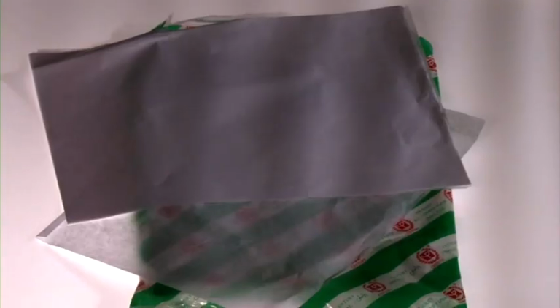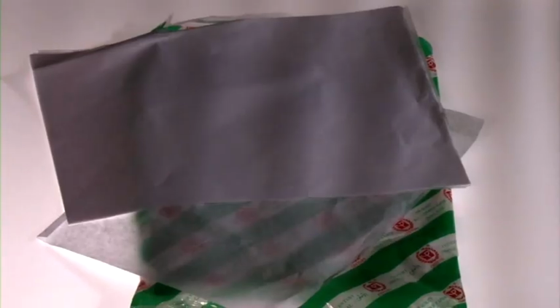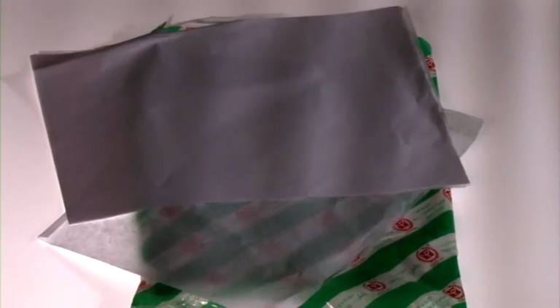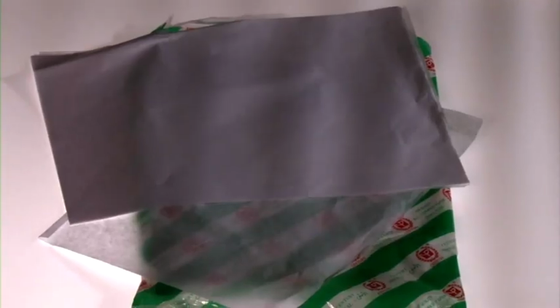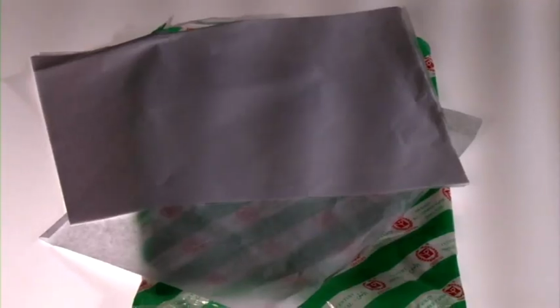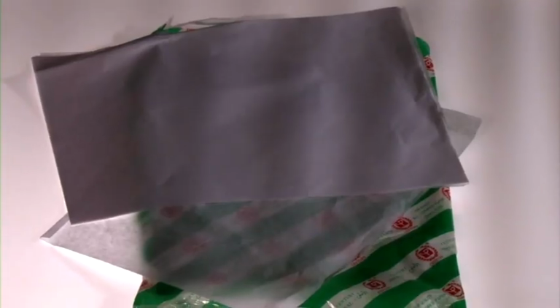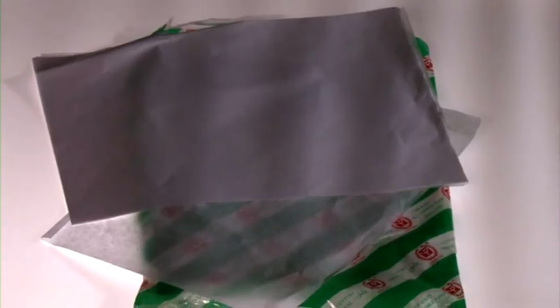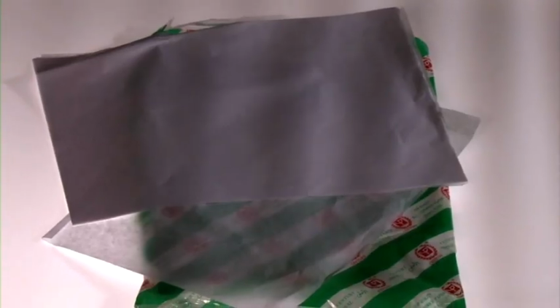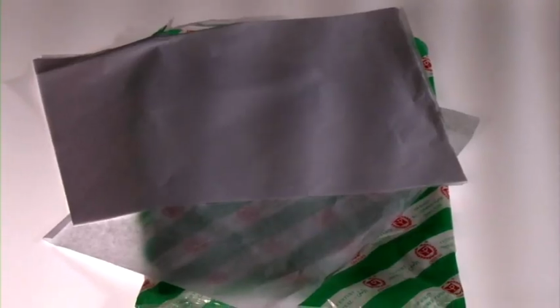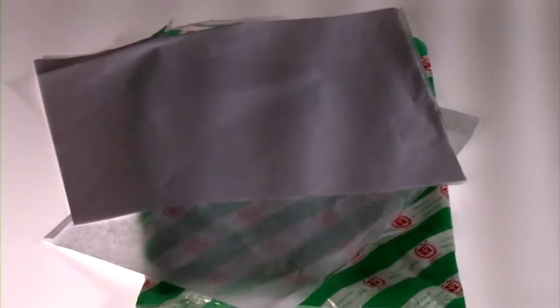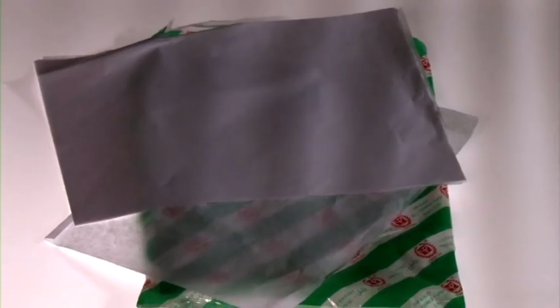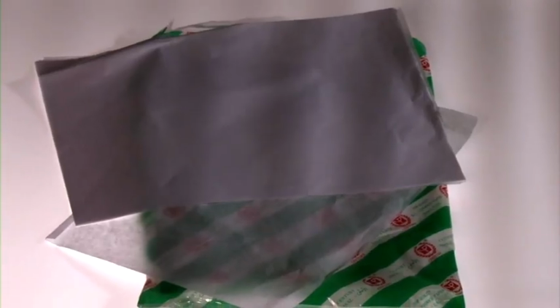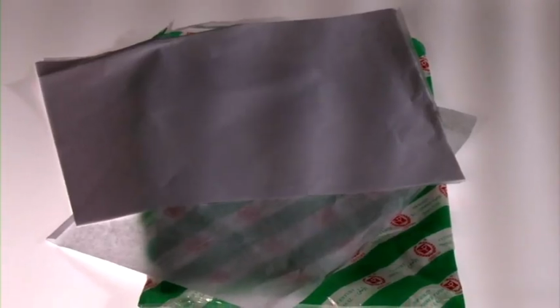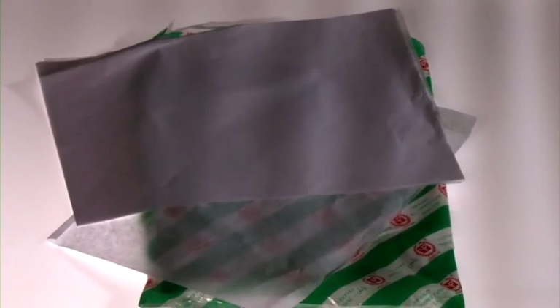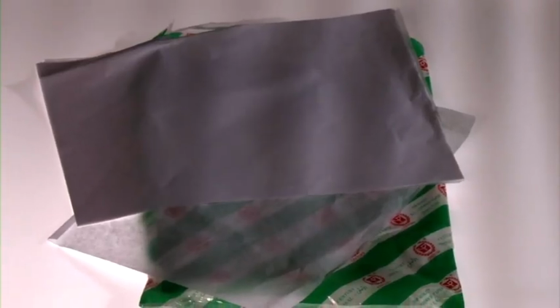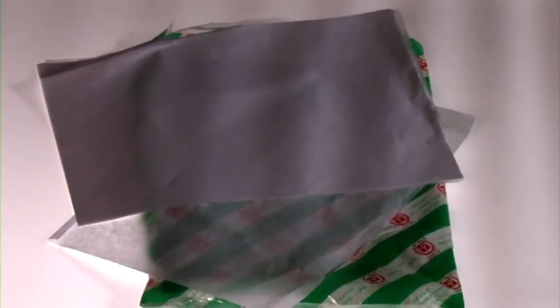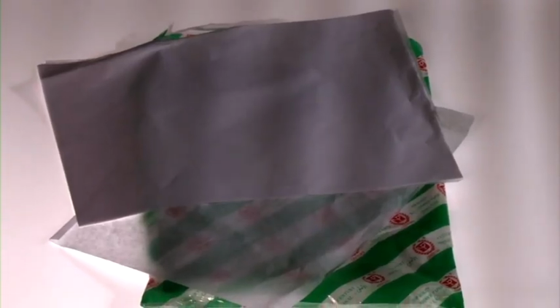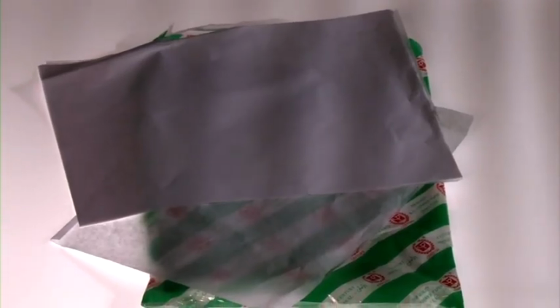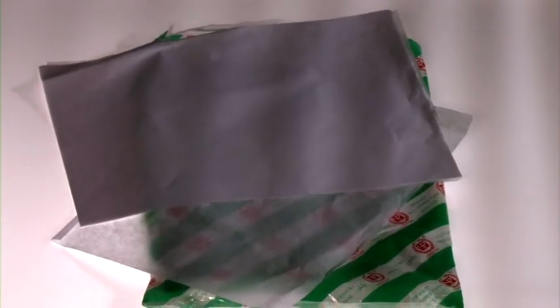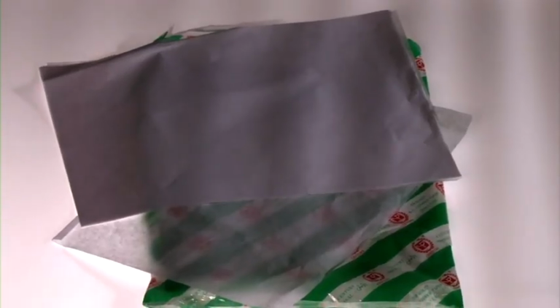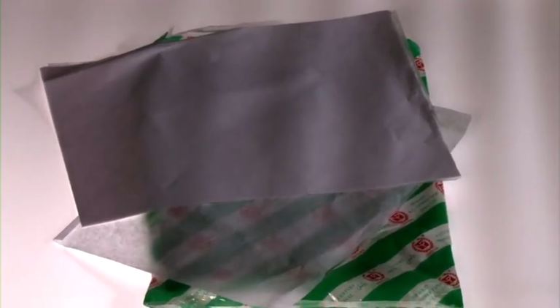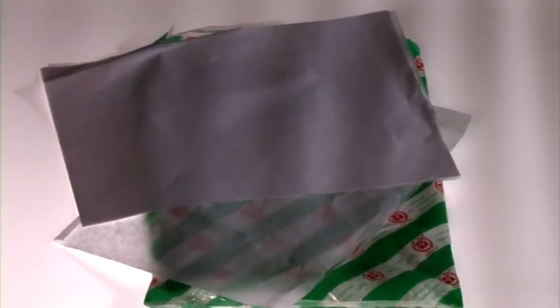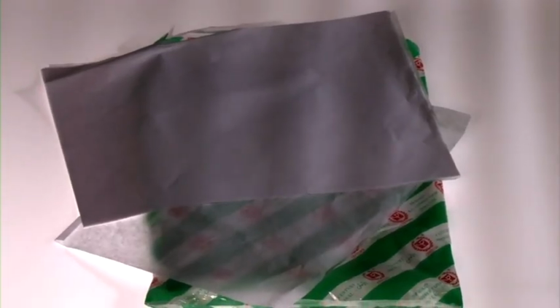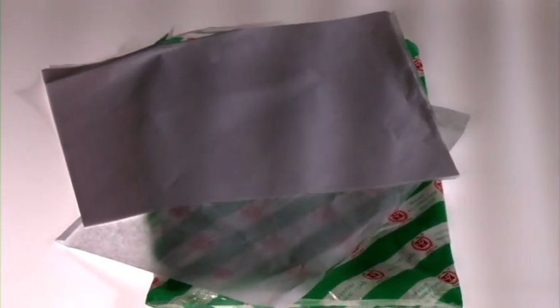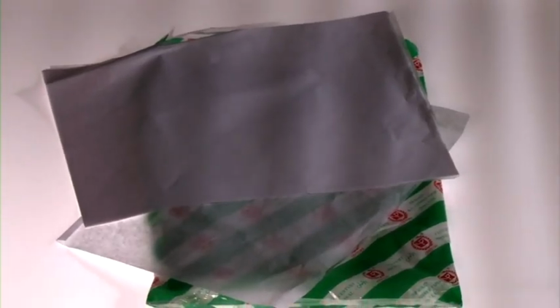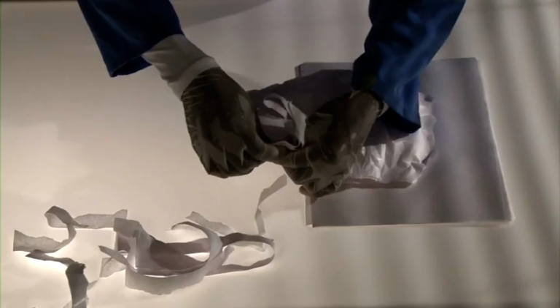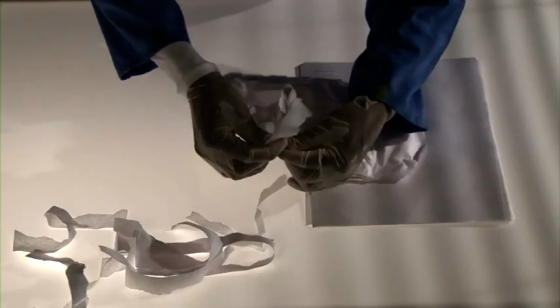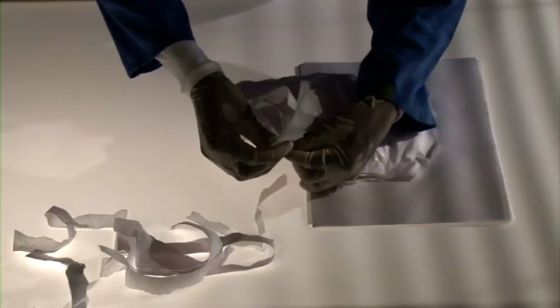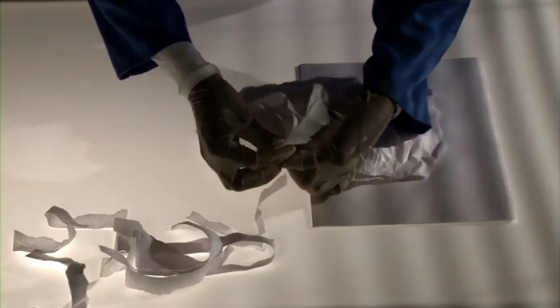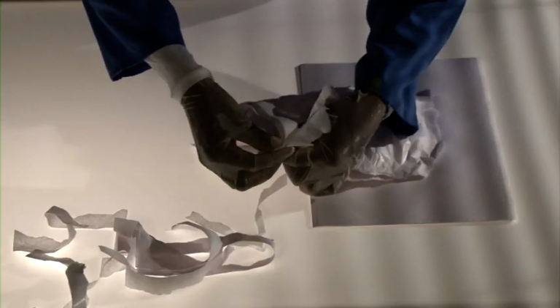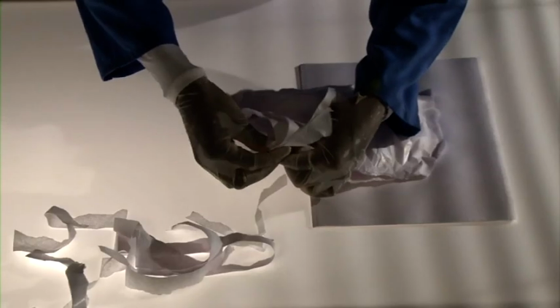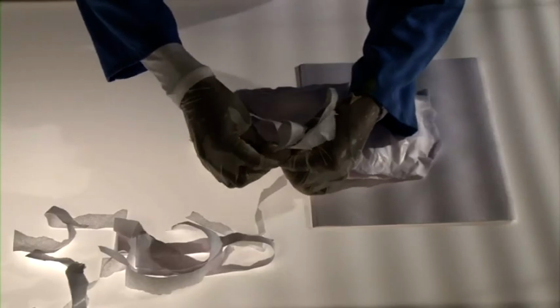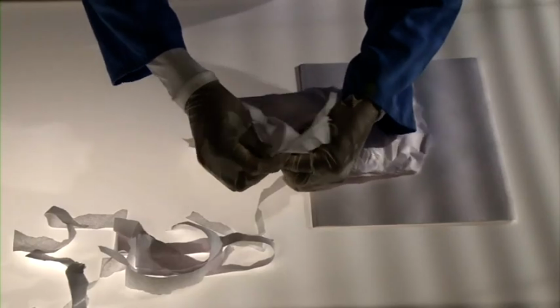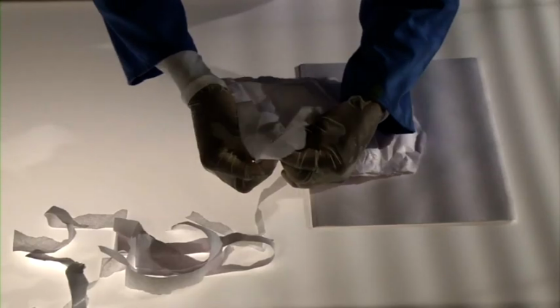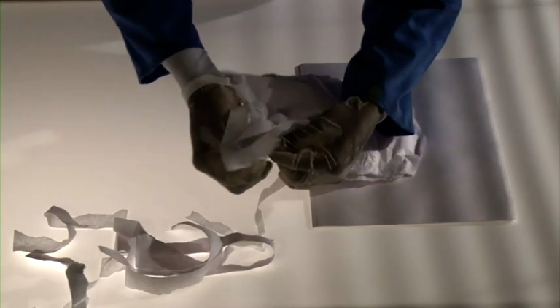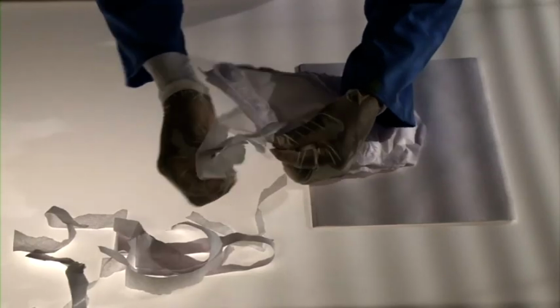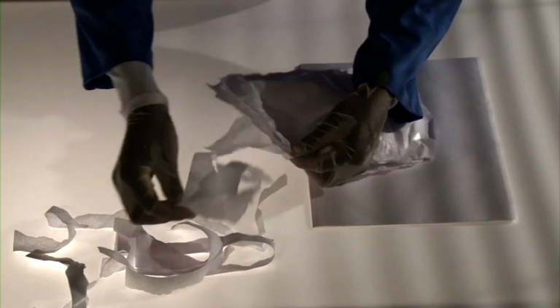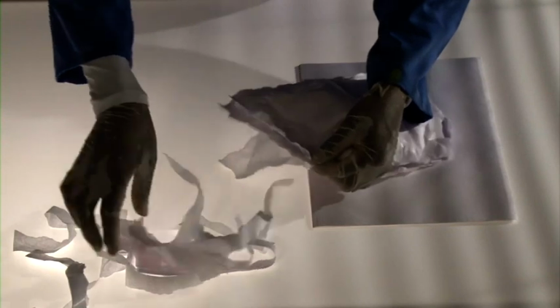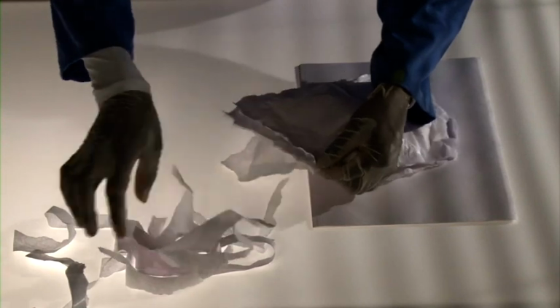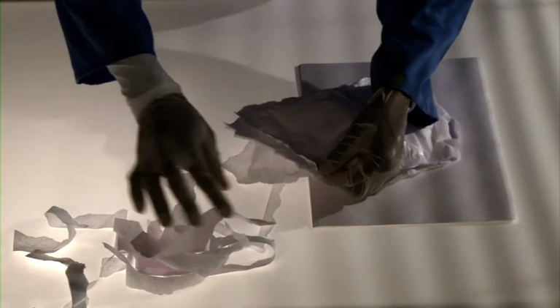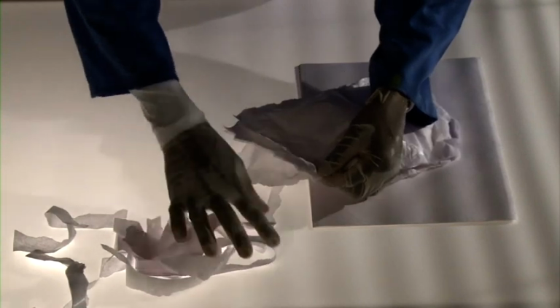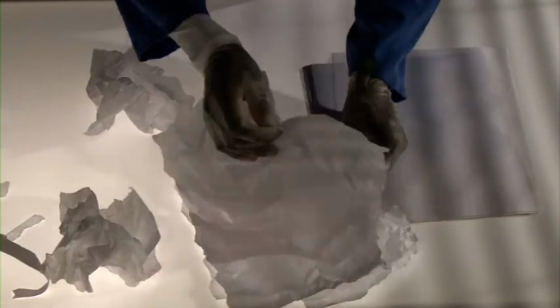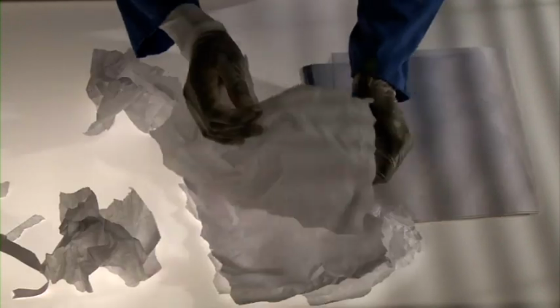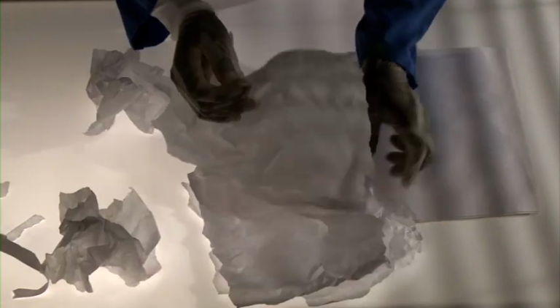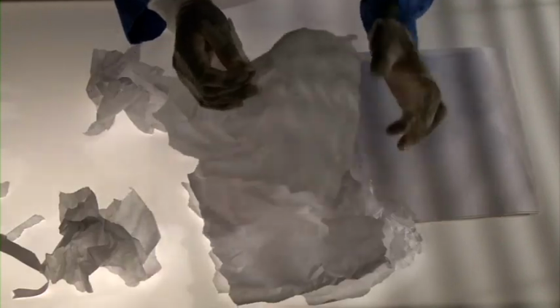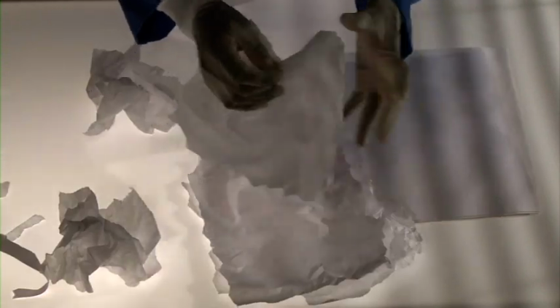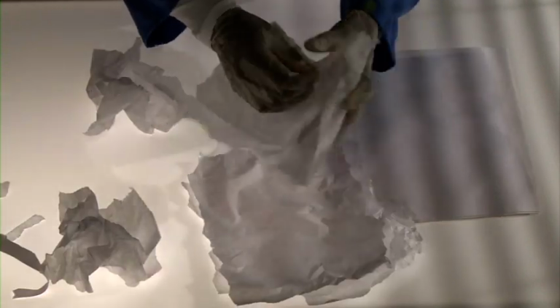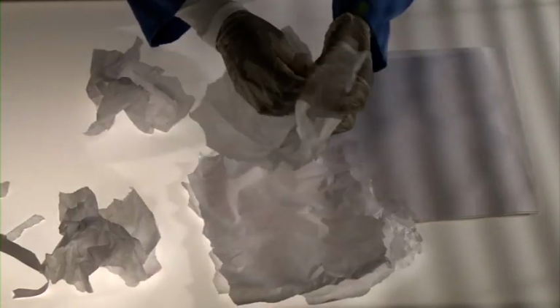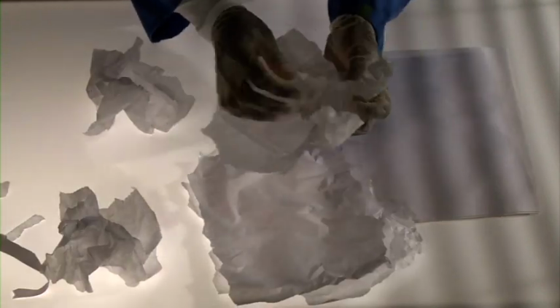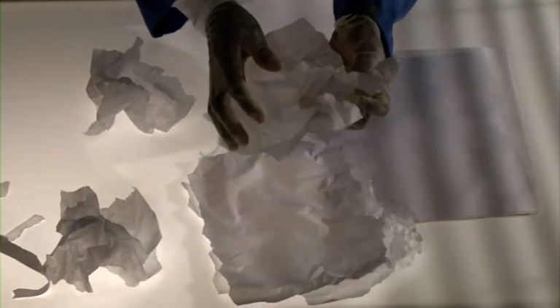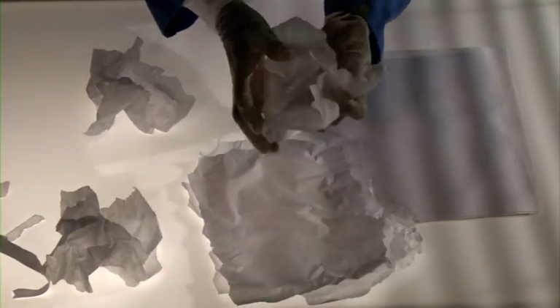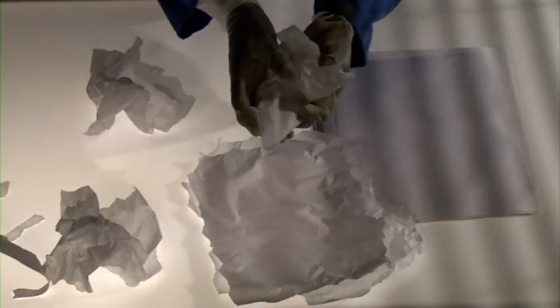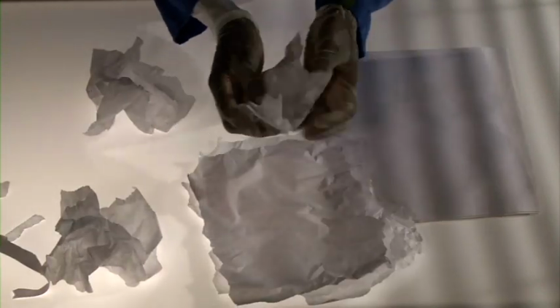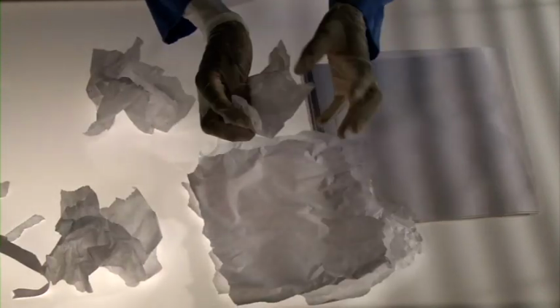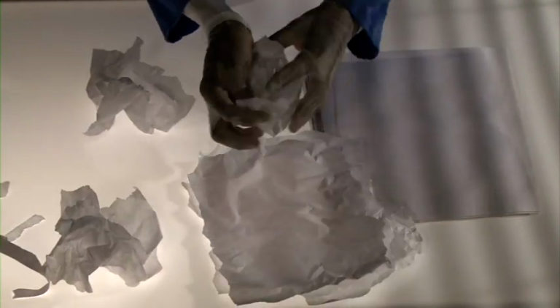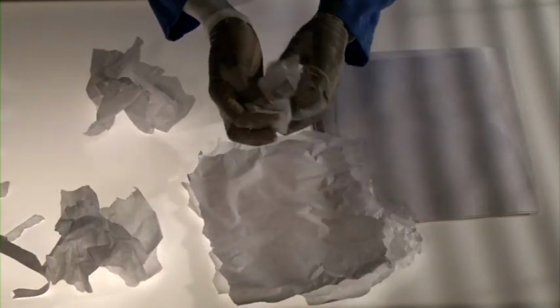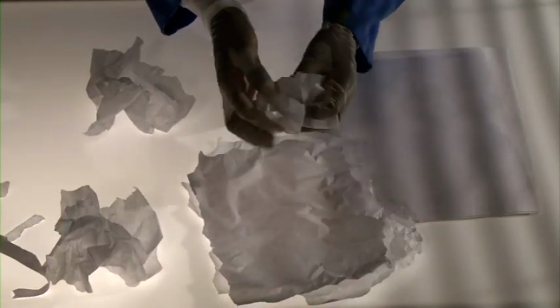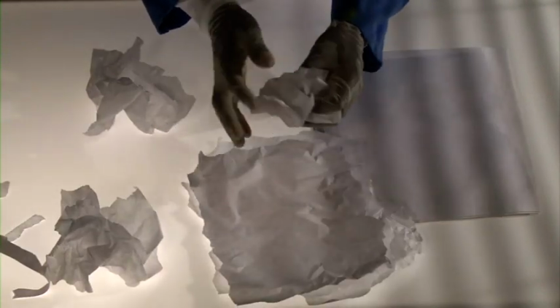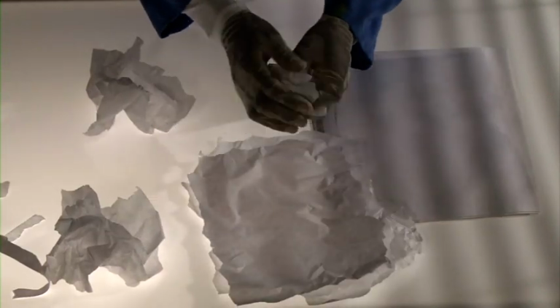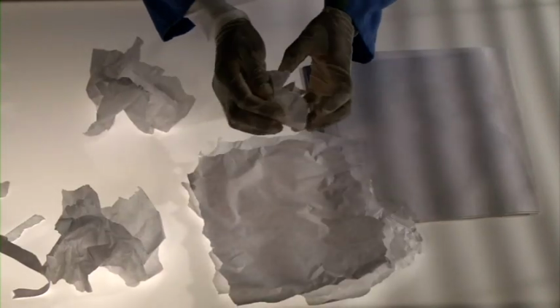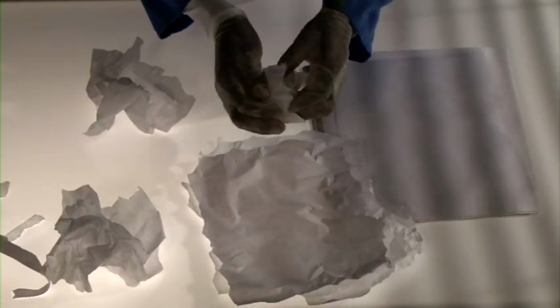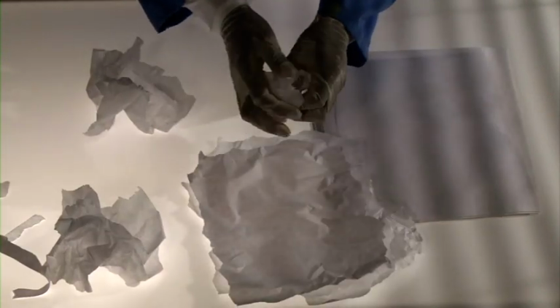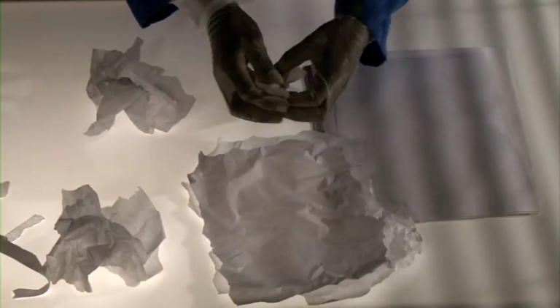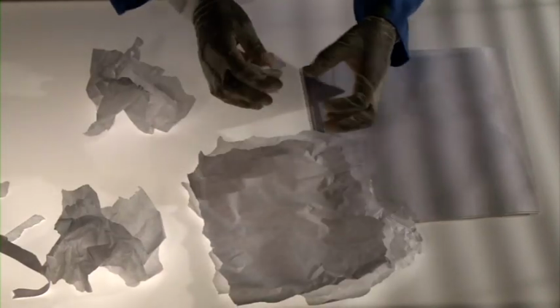Use butter paper, commonly available in stationary shops. It needs to be crumpled by light hand pressure.